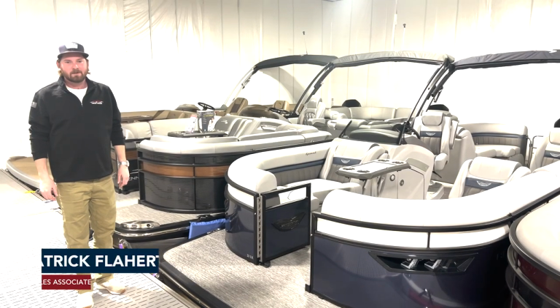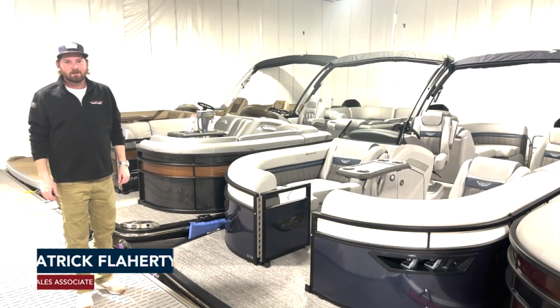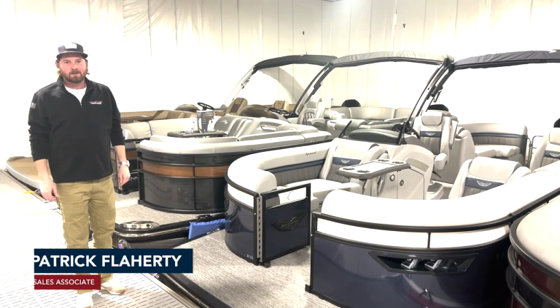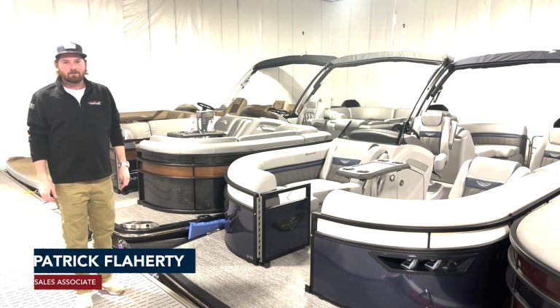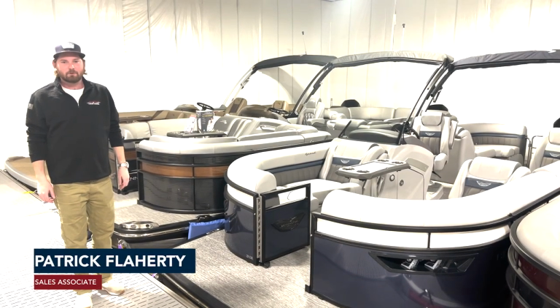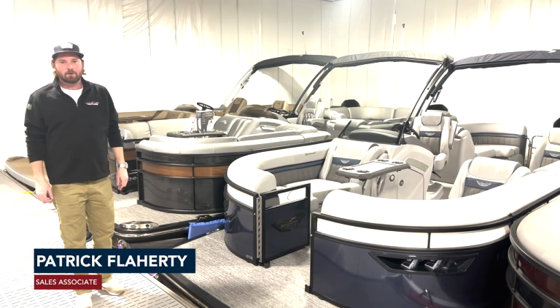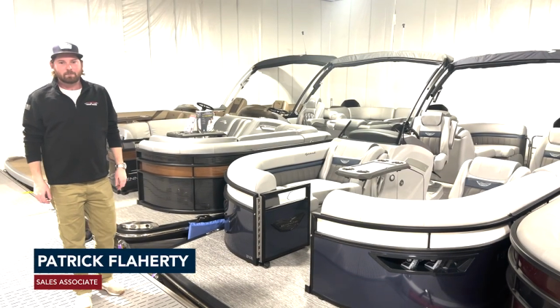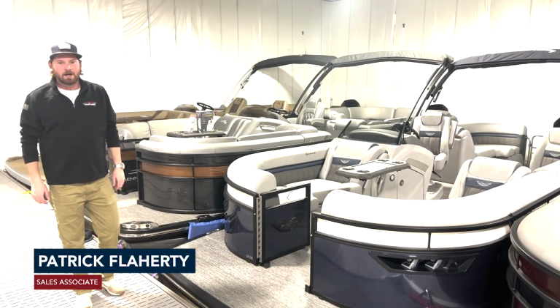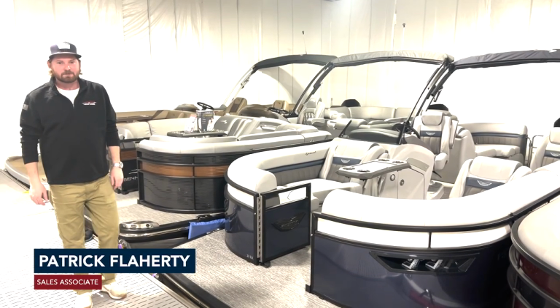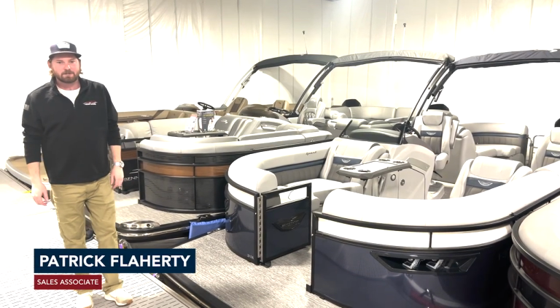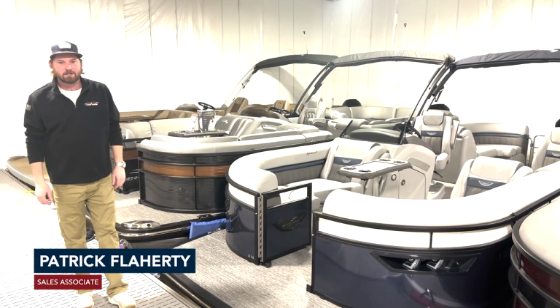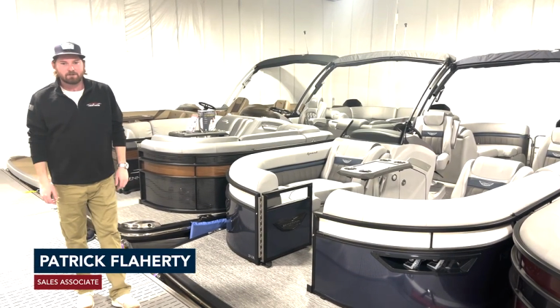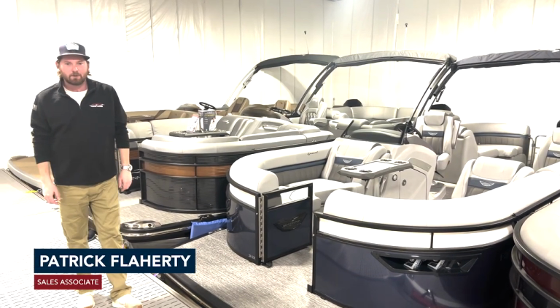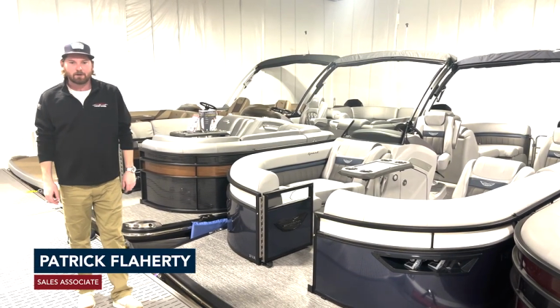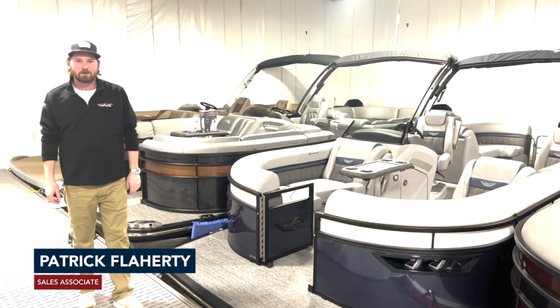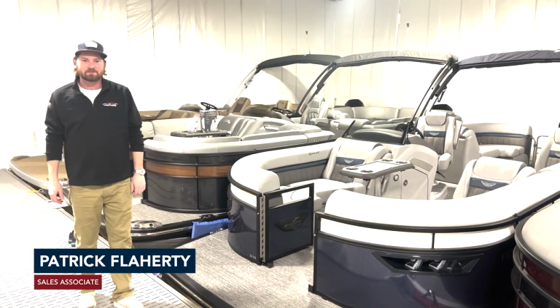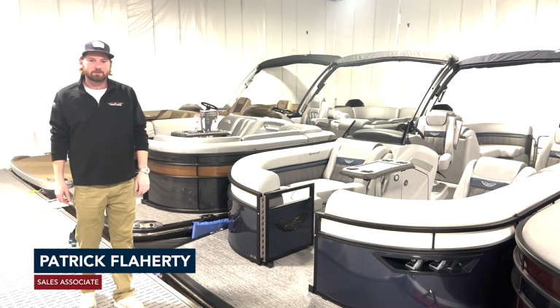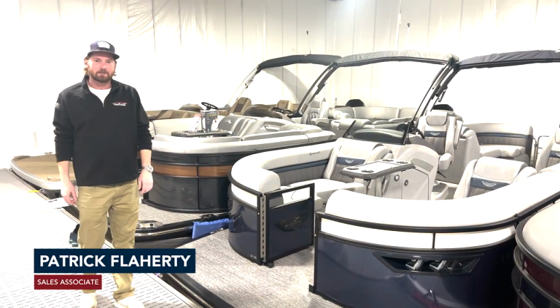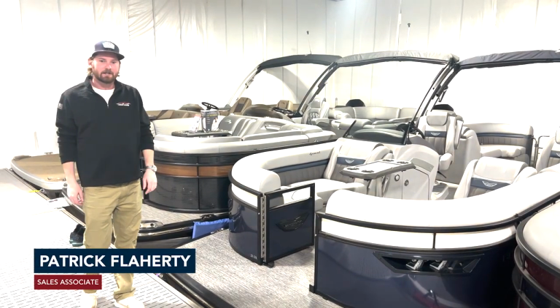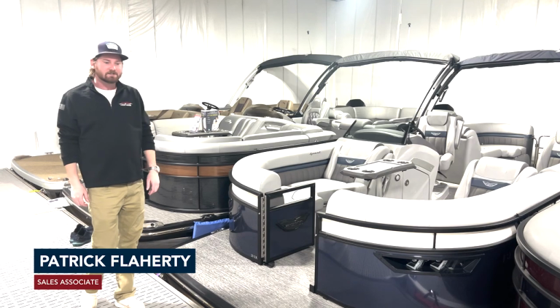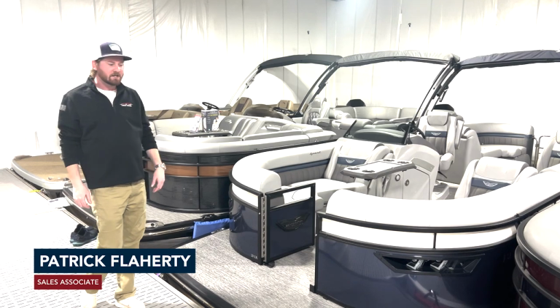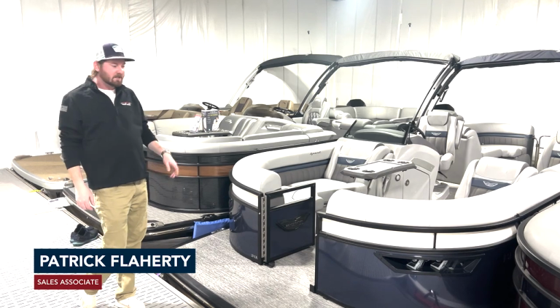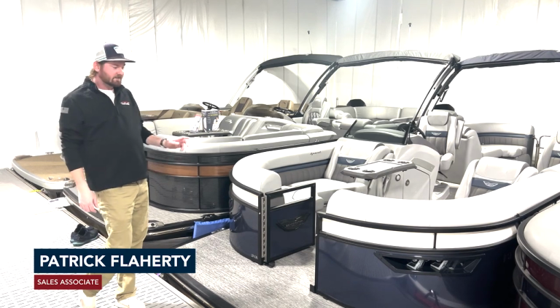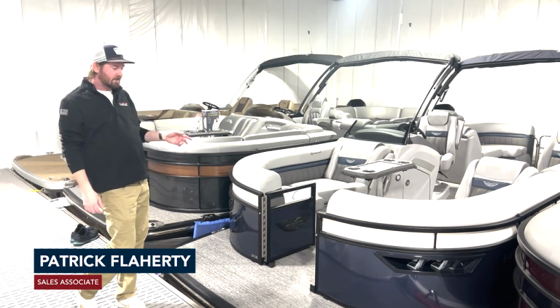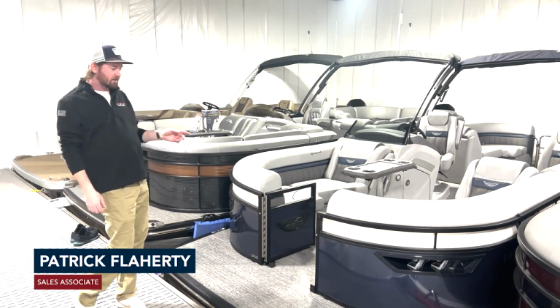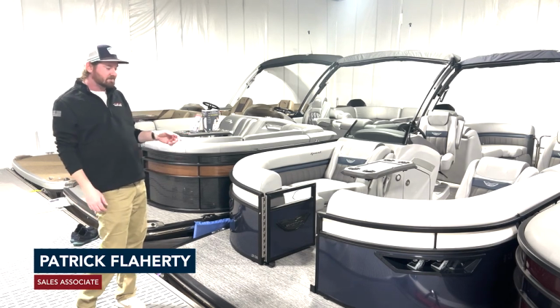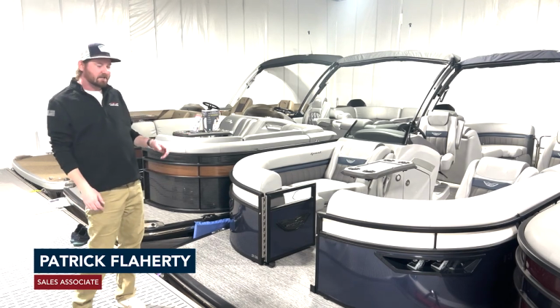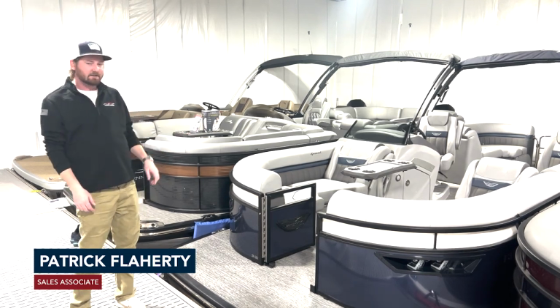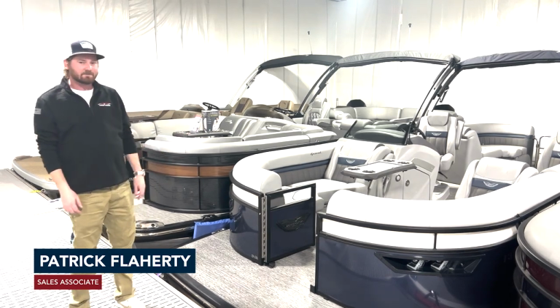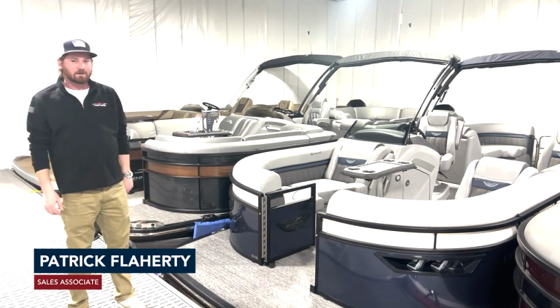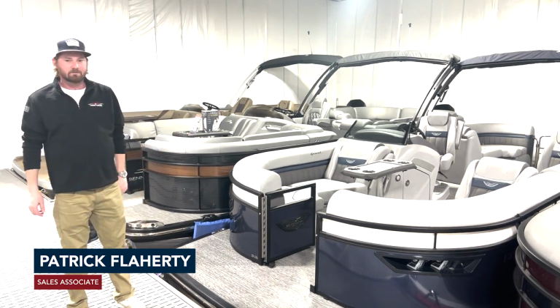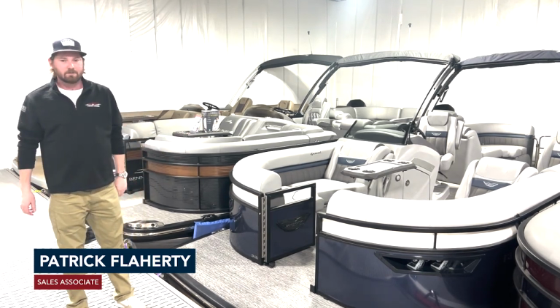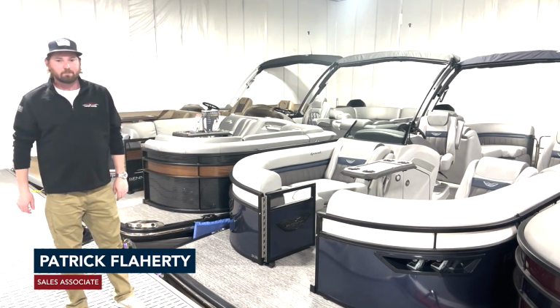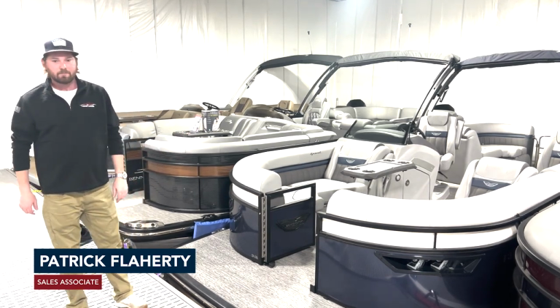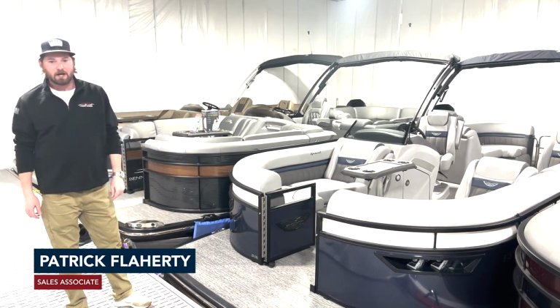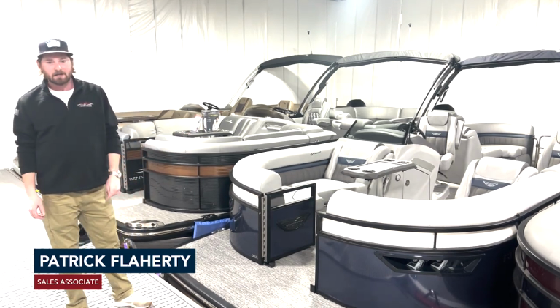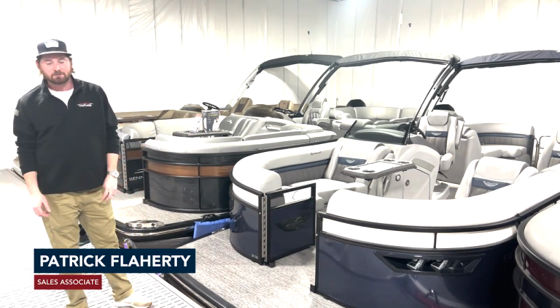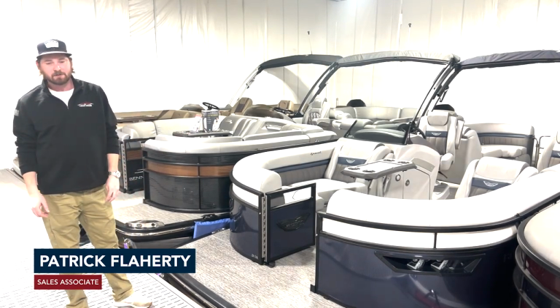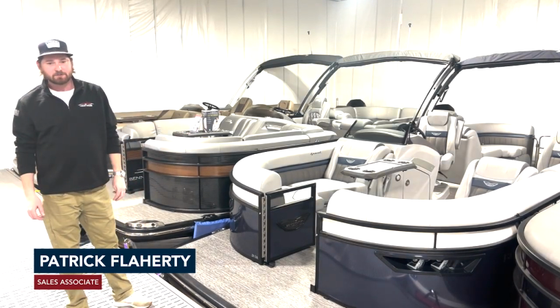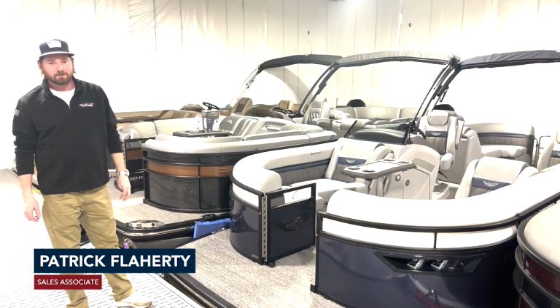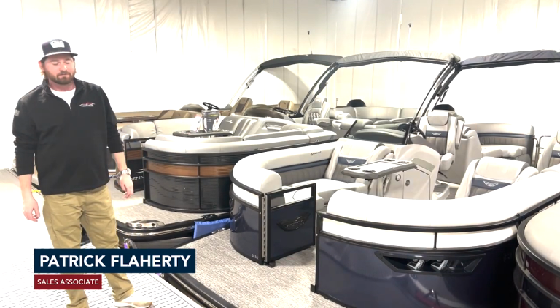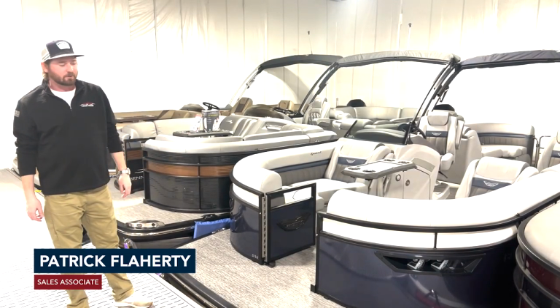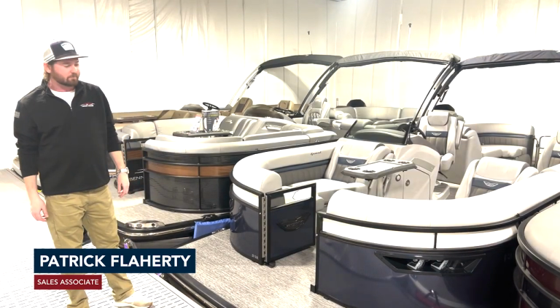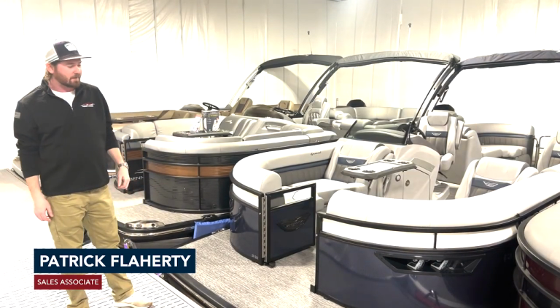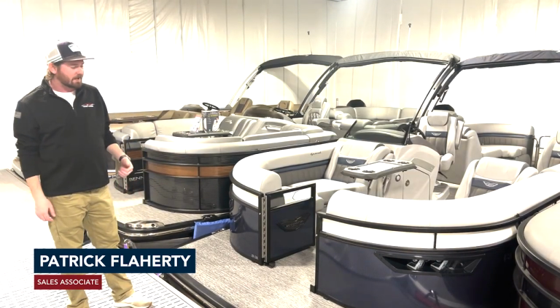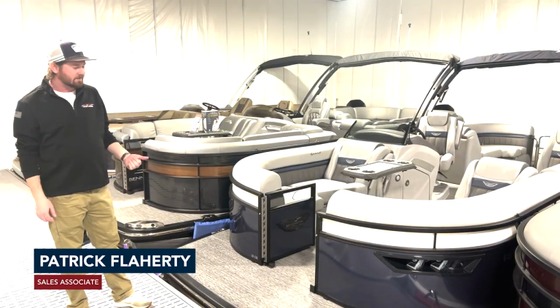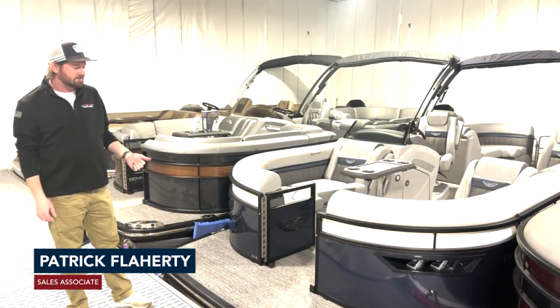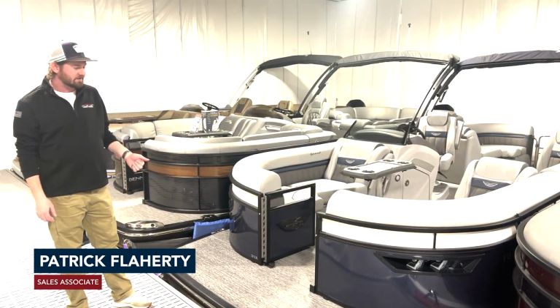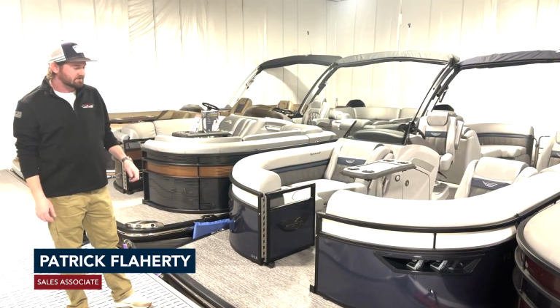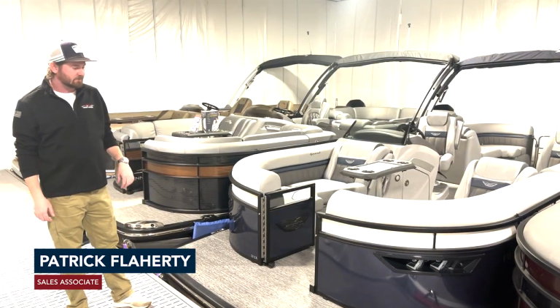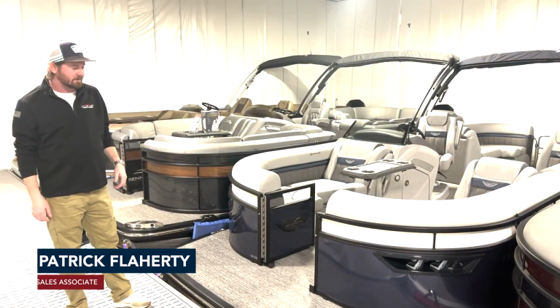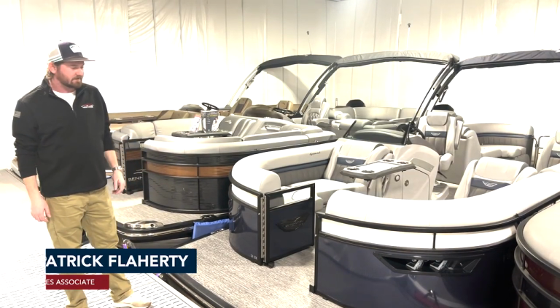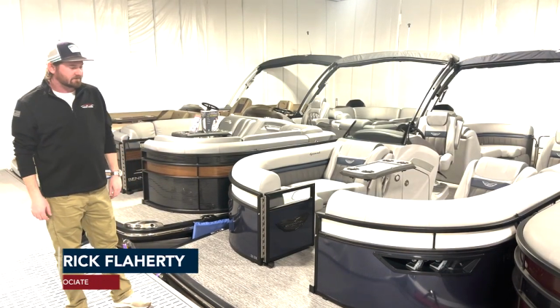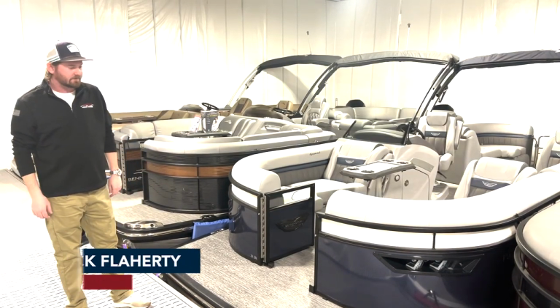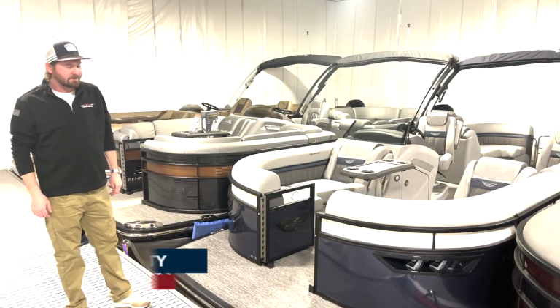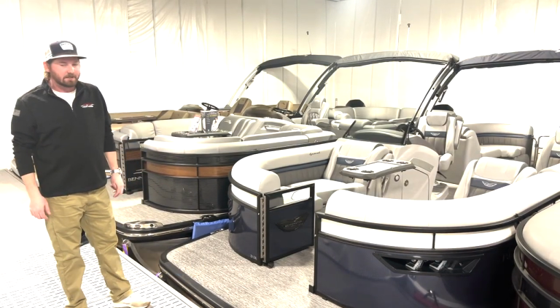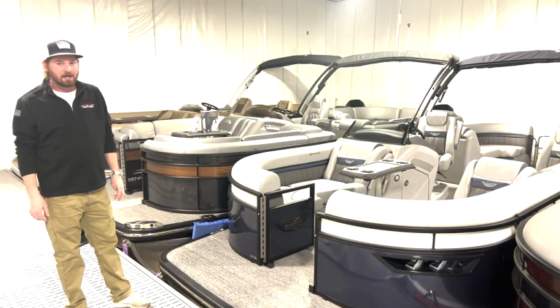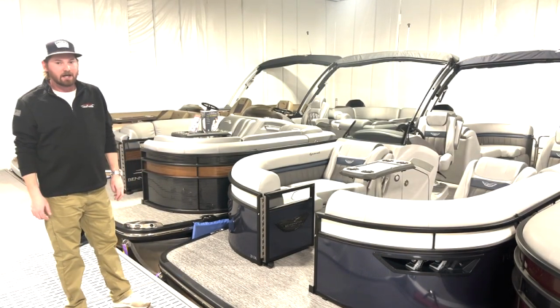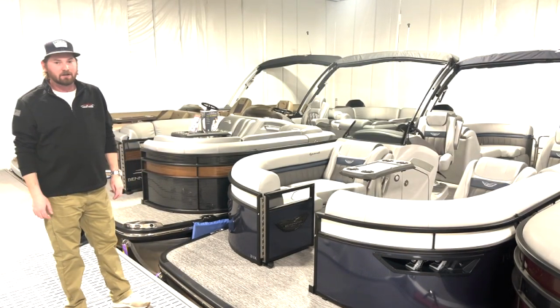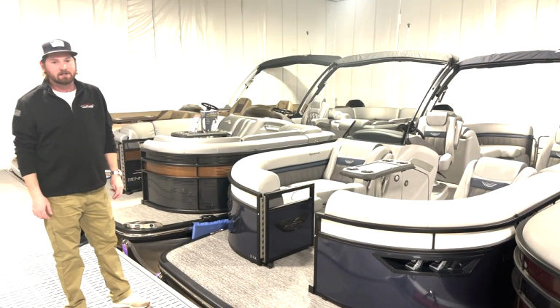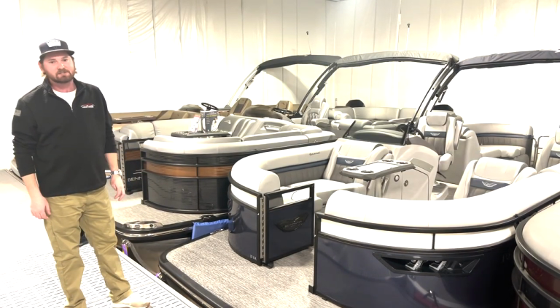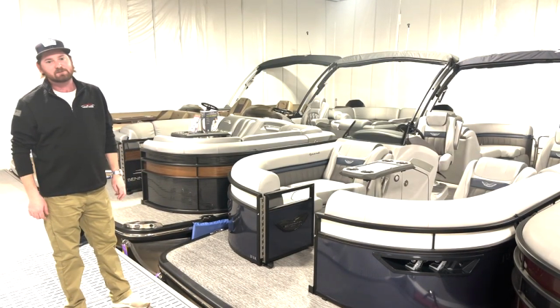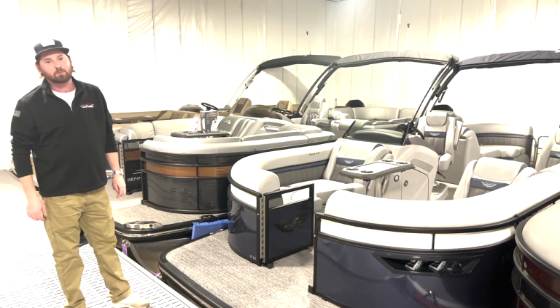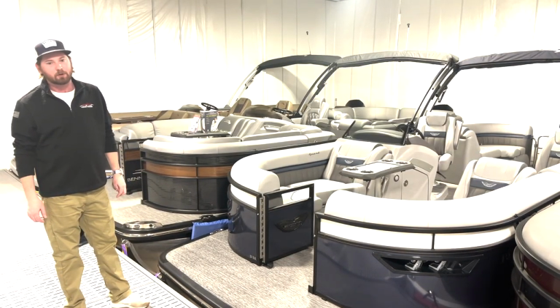Hey everyone, Patrick here at the Boathouse Three Lakes. Today I'm standing in front of the 2024 Bennington 23LX Sport.